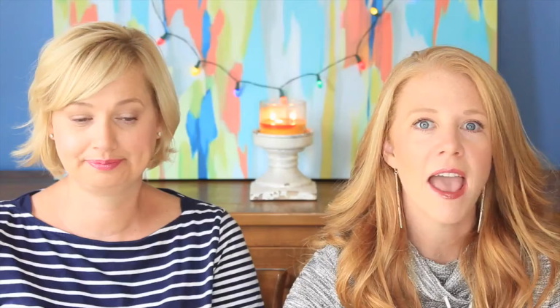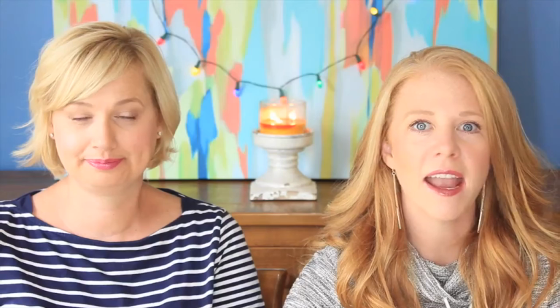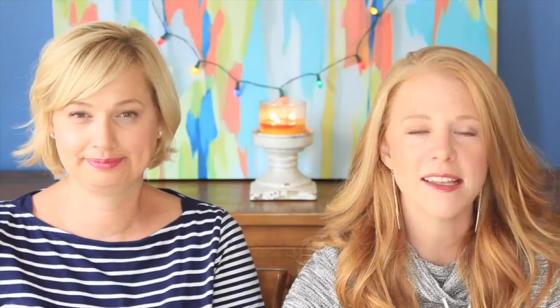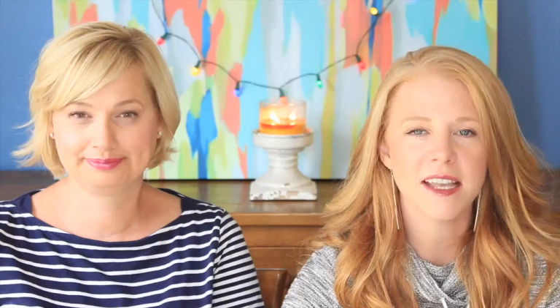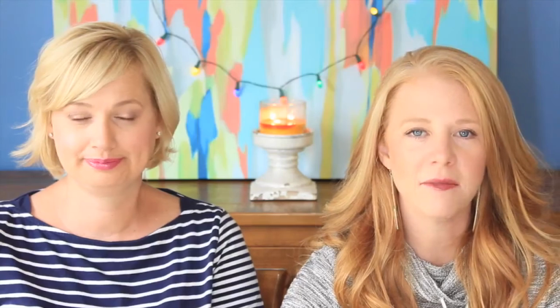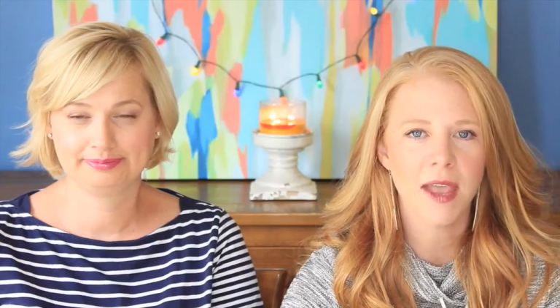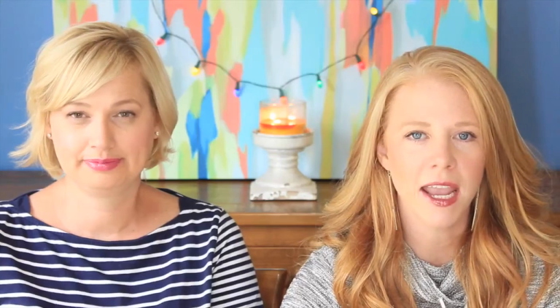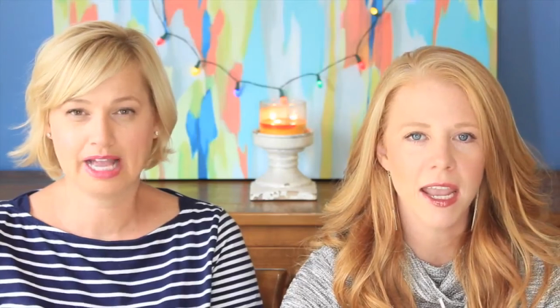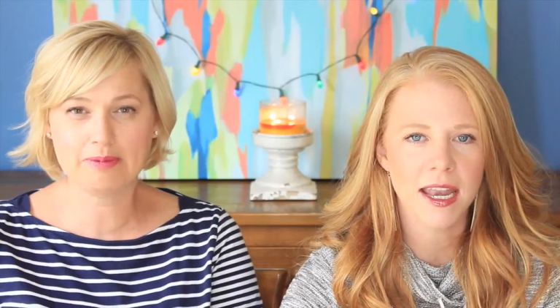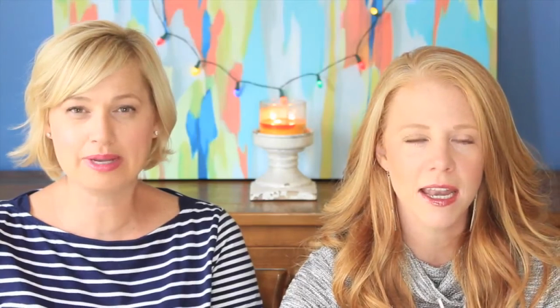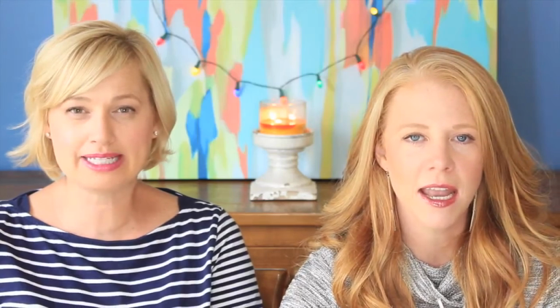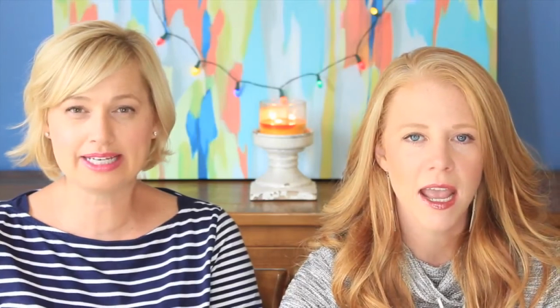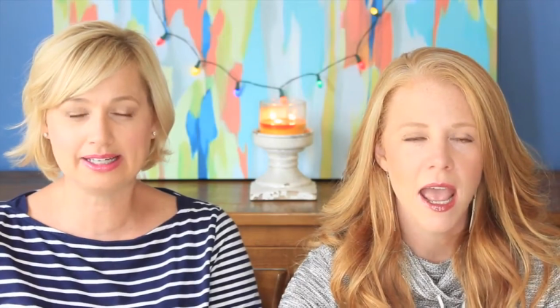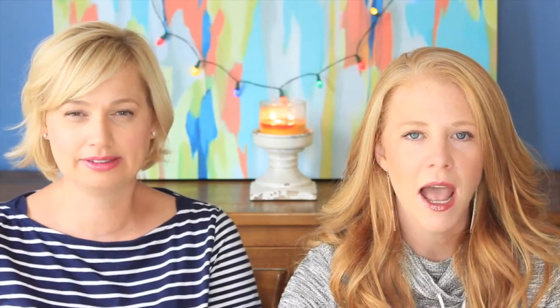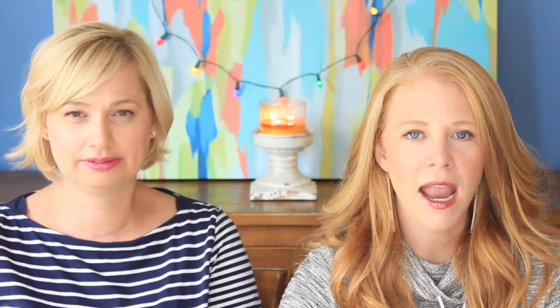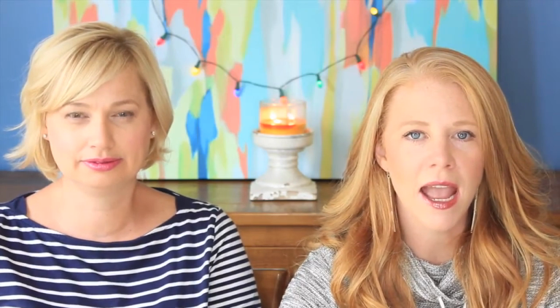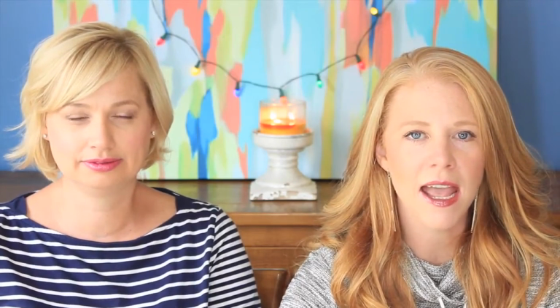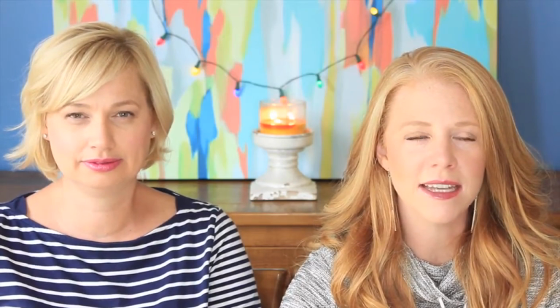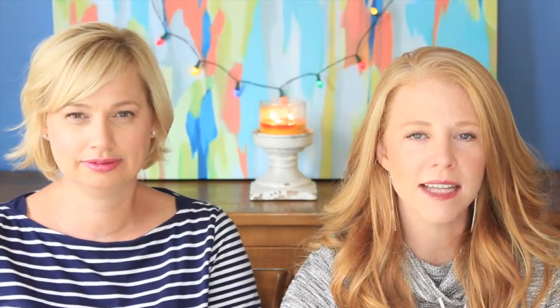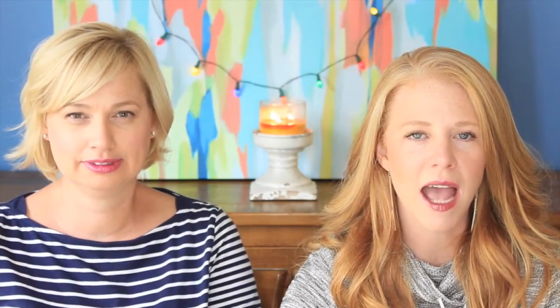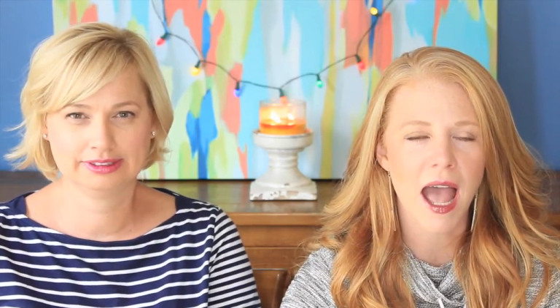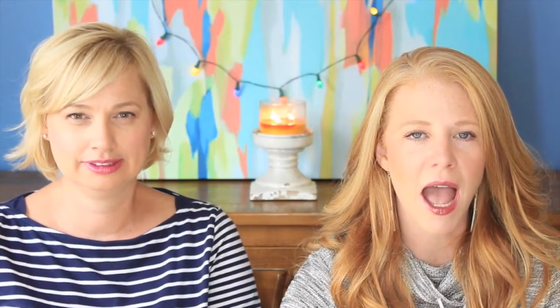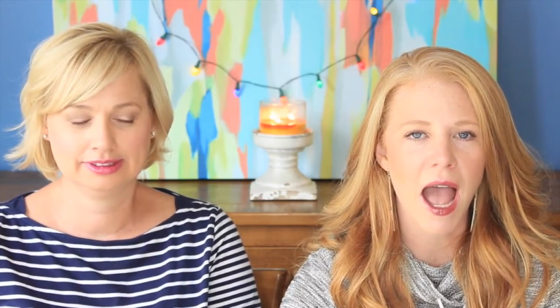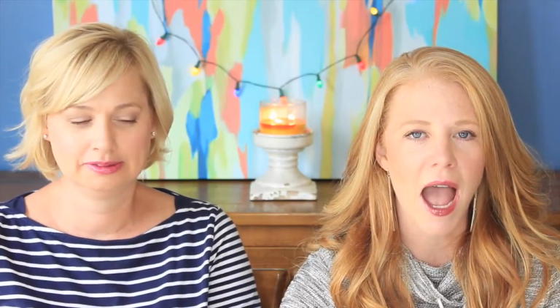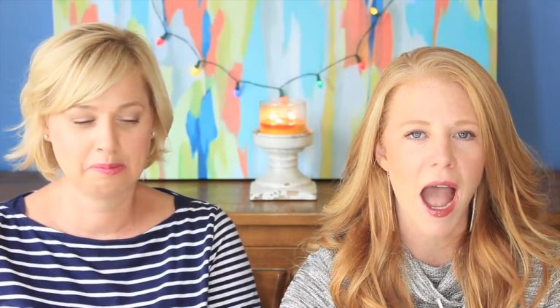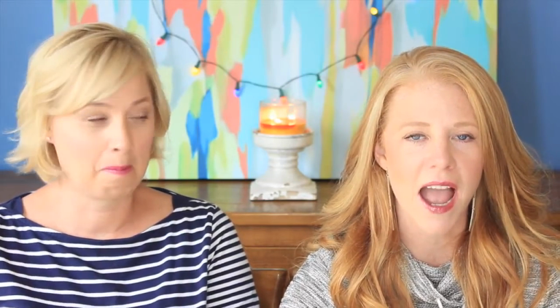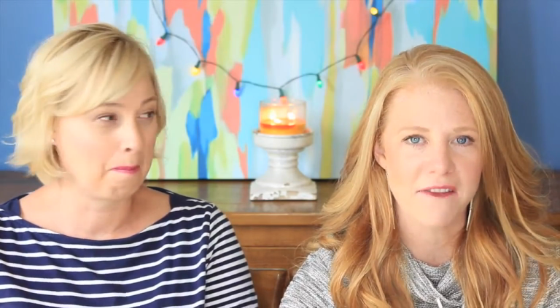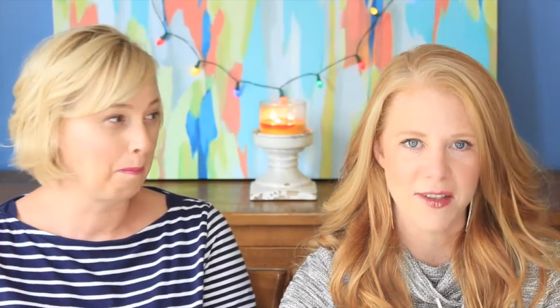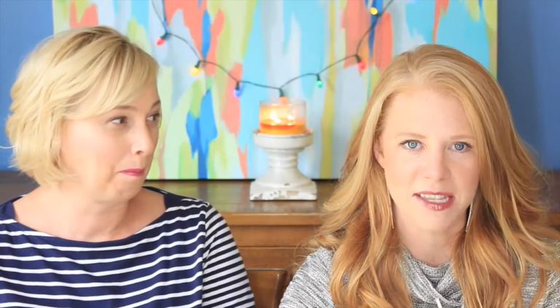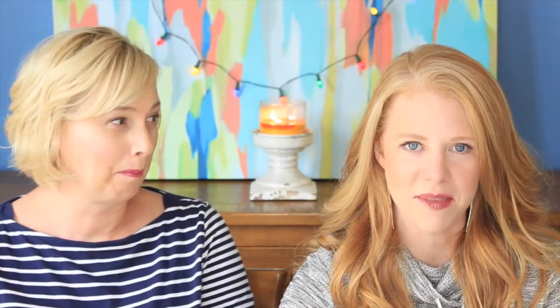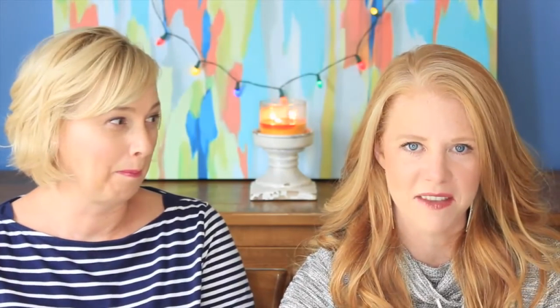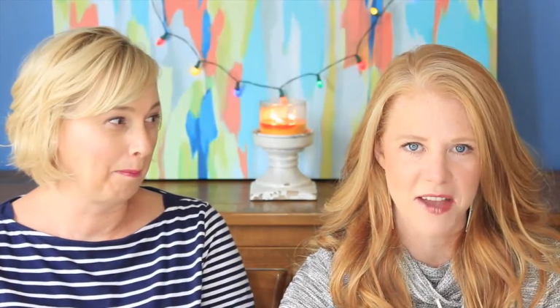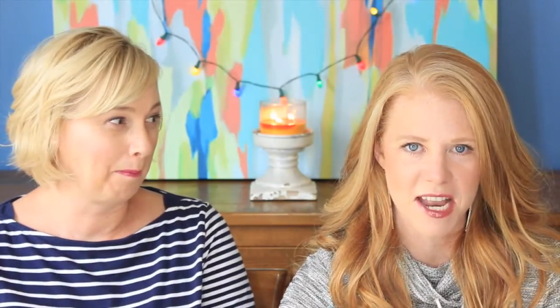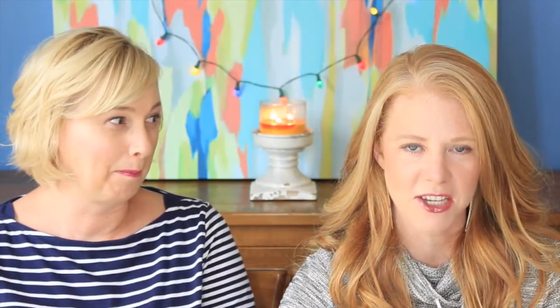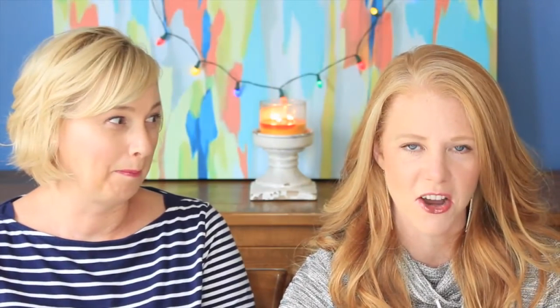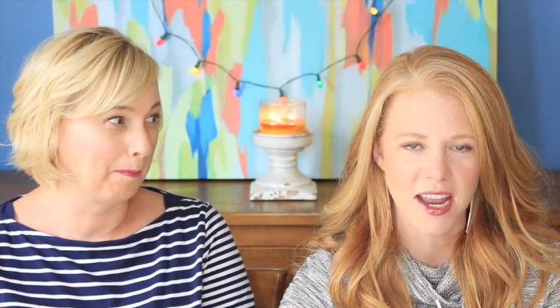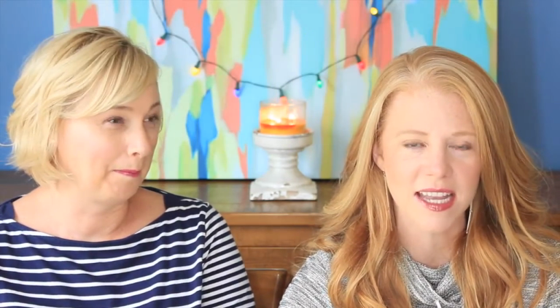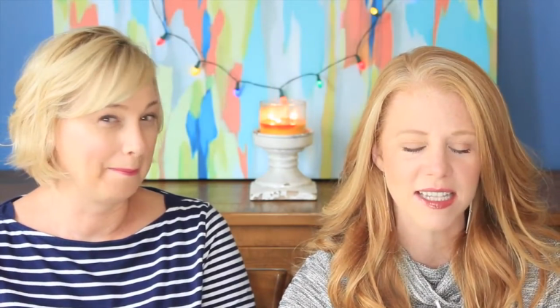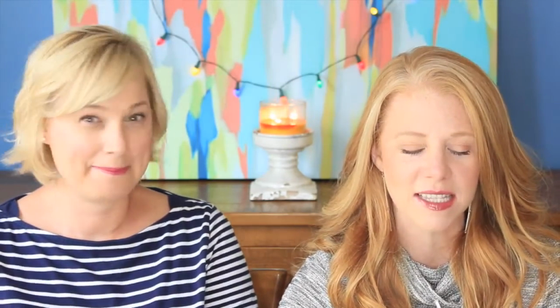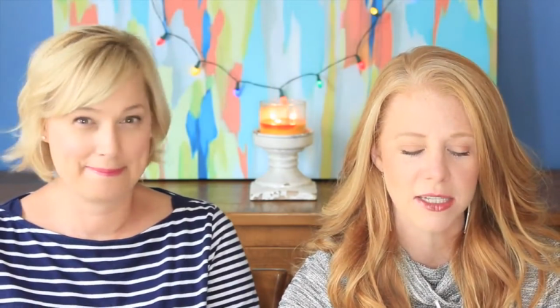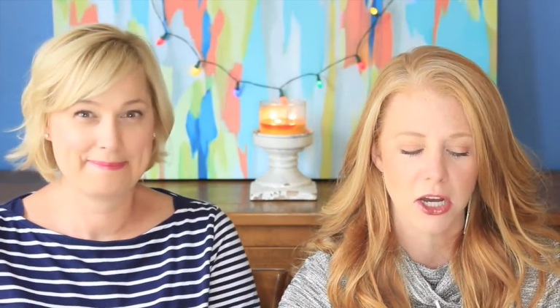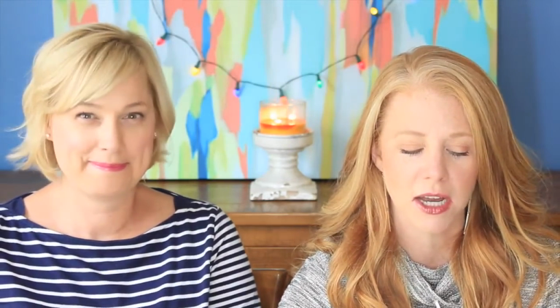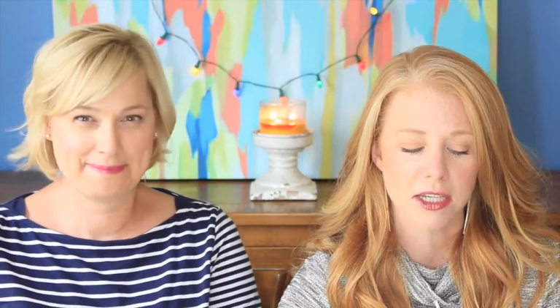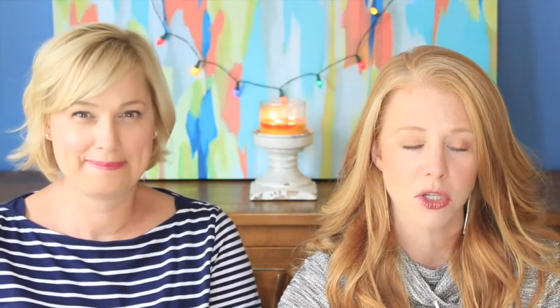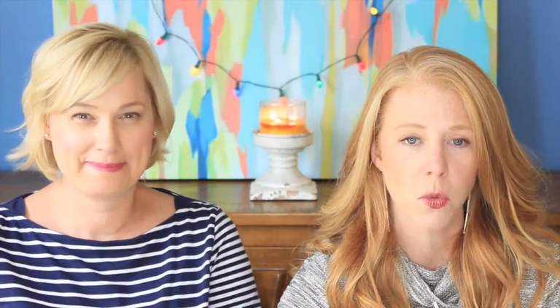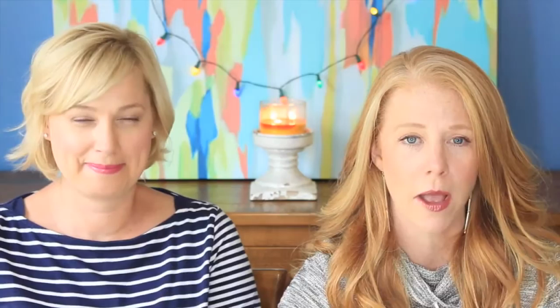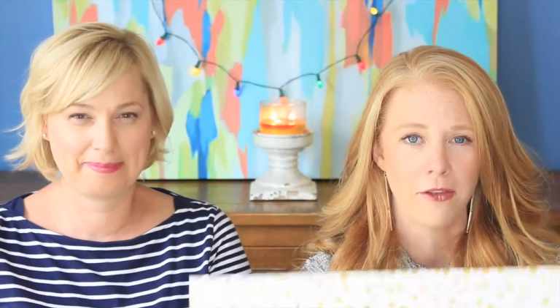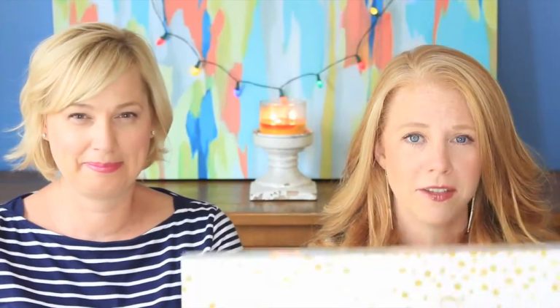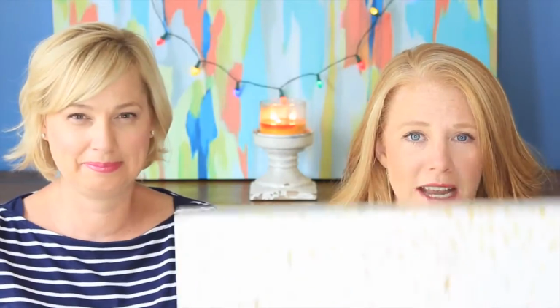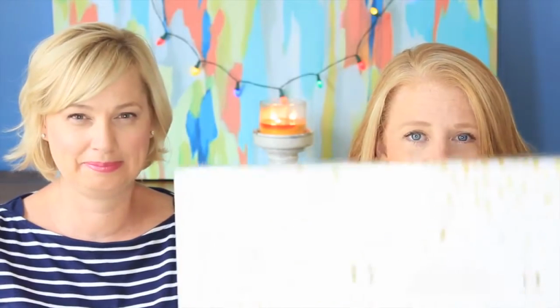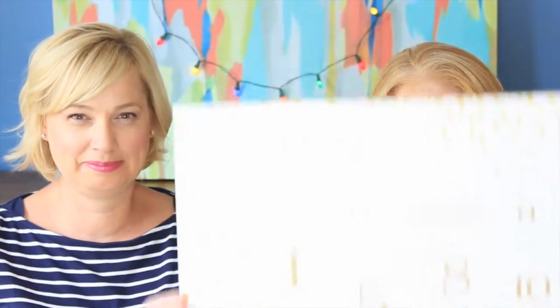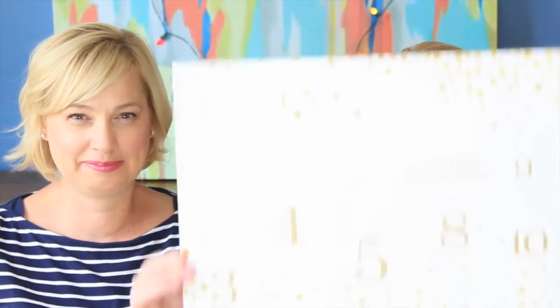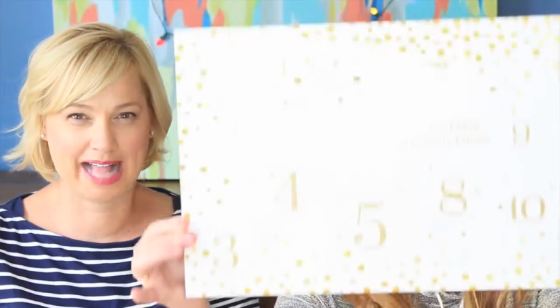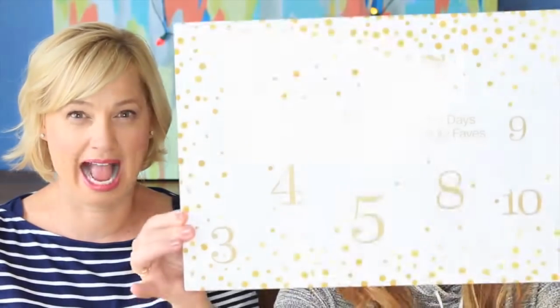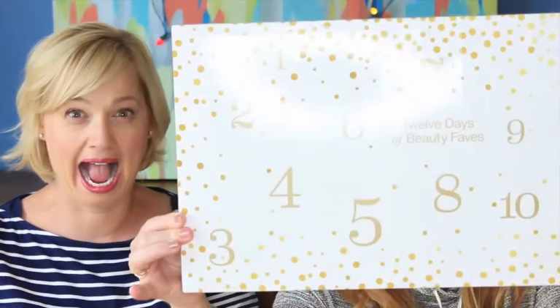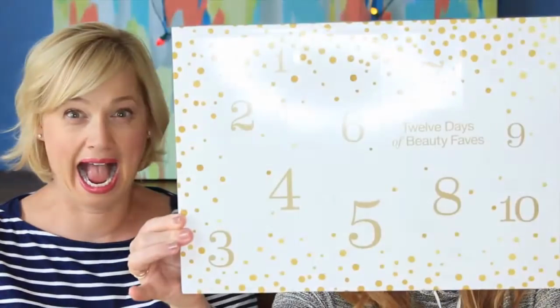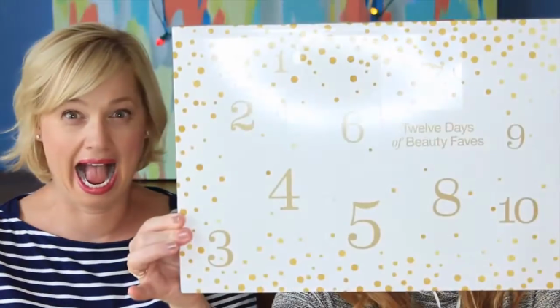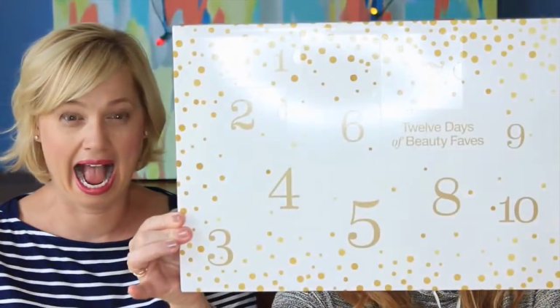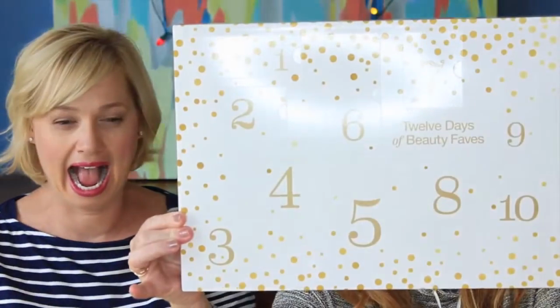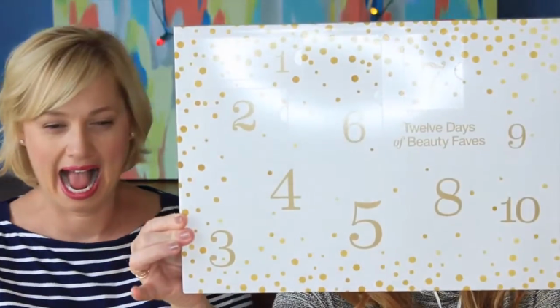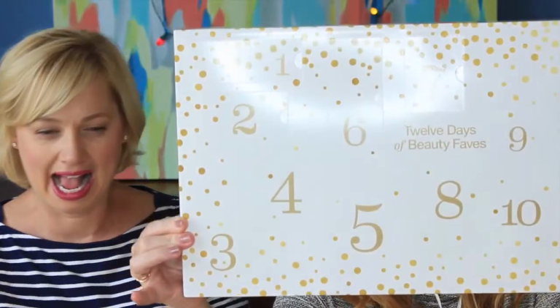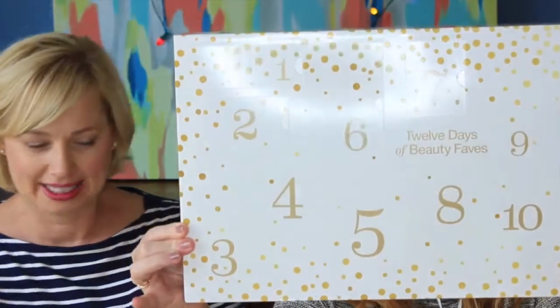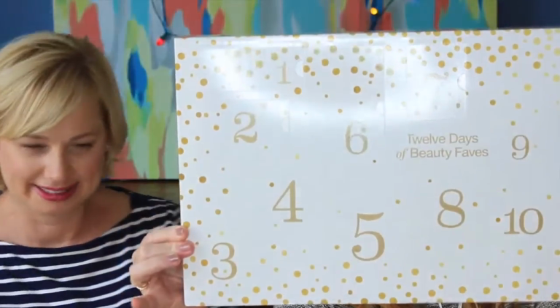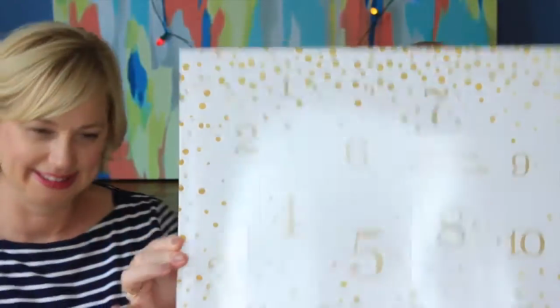Hey guys, I'm Megan. I'm Wendy. And I found something fun at Target. It's the Target 12 Days of Beauty Faves.